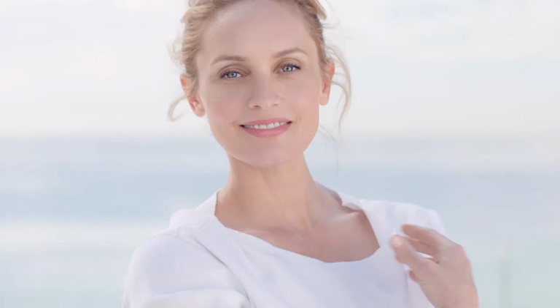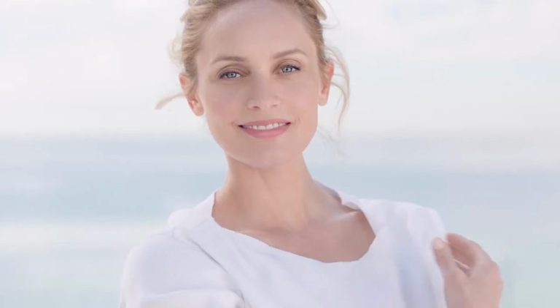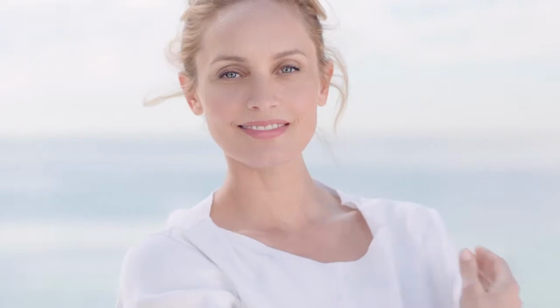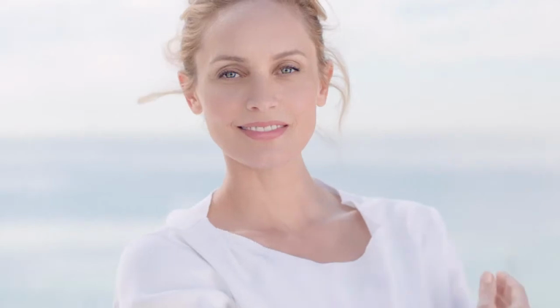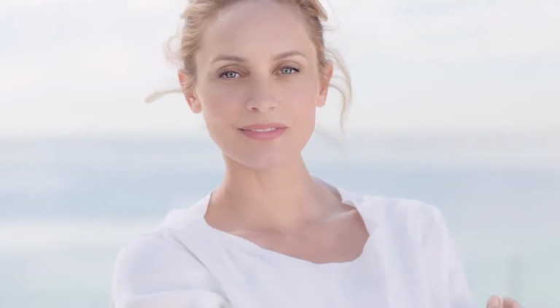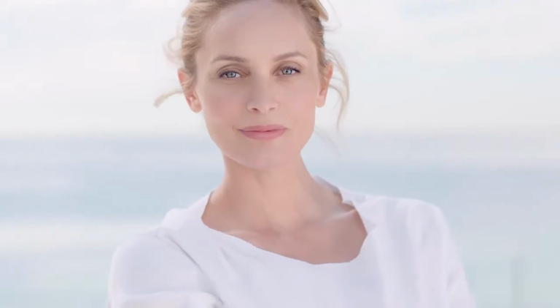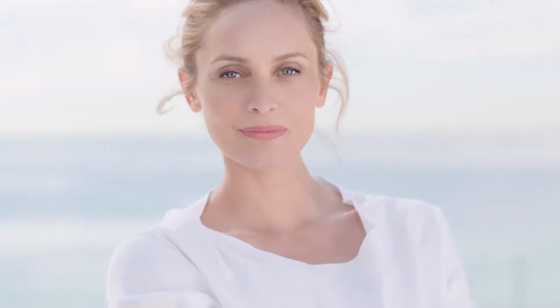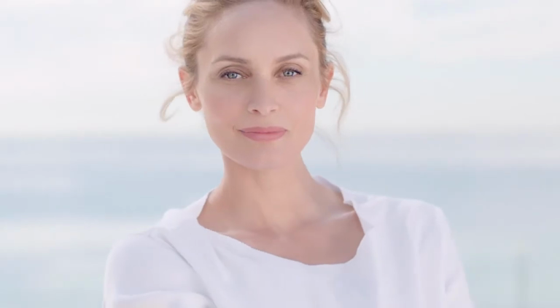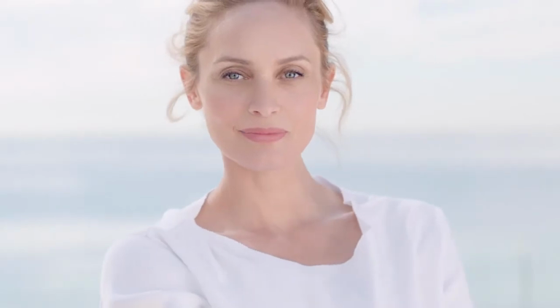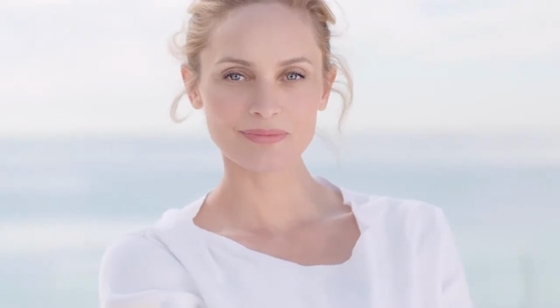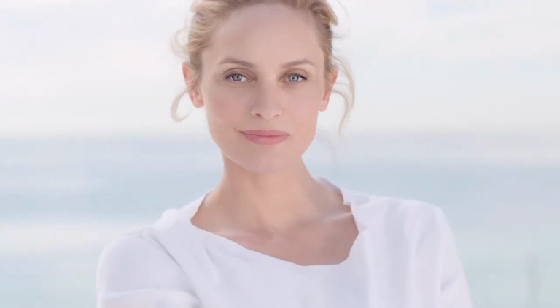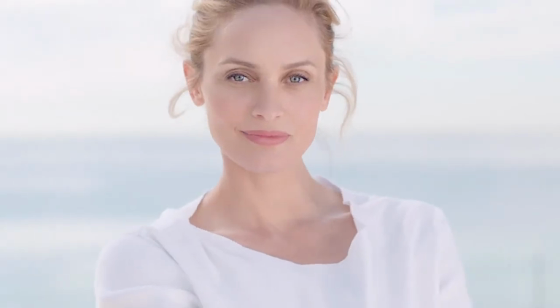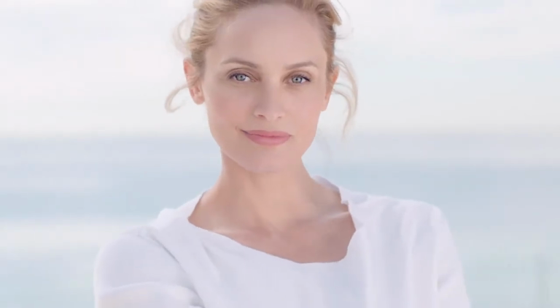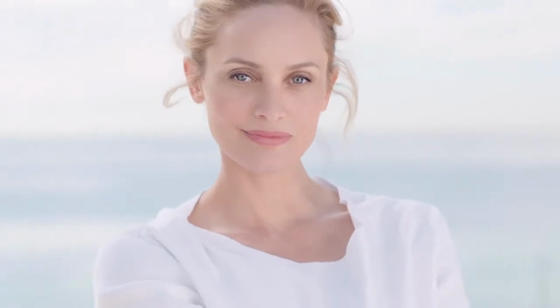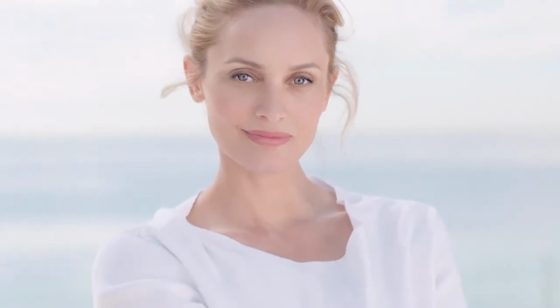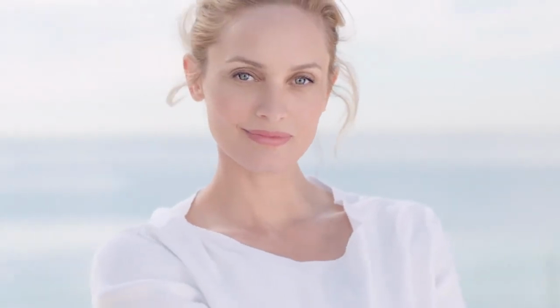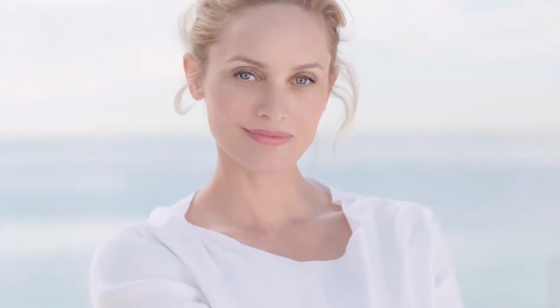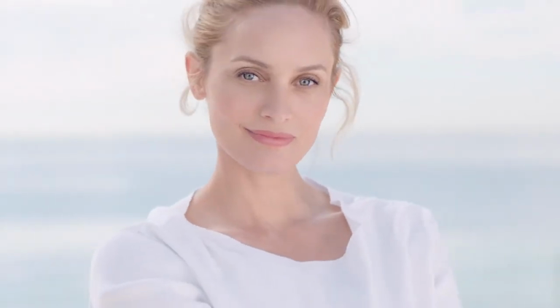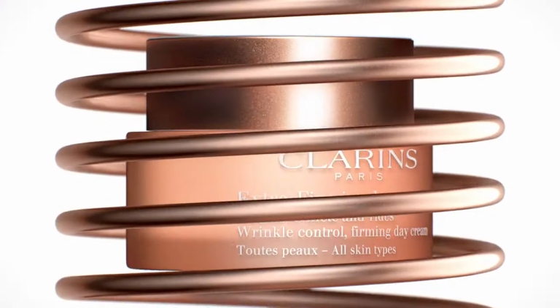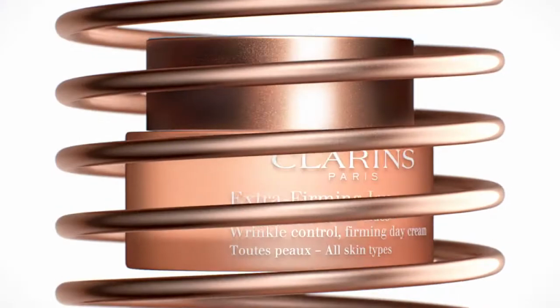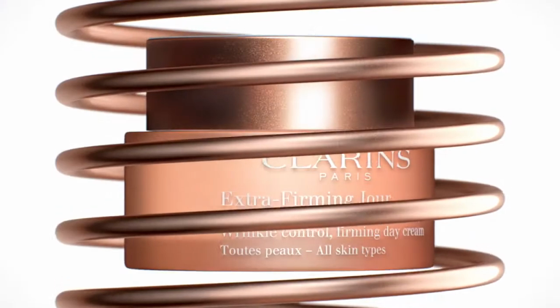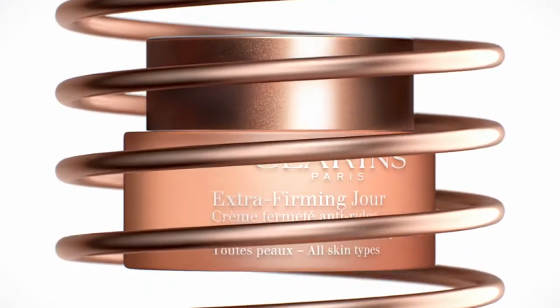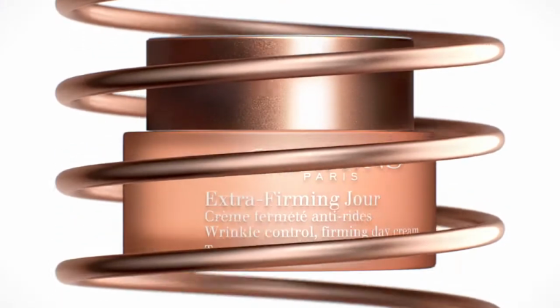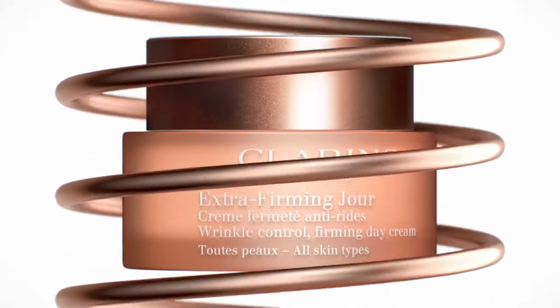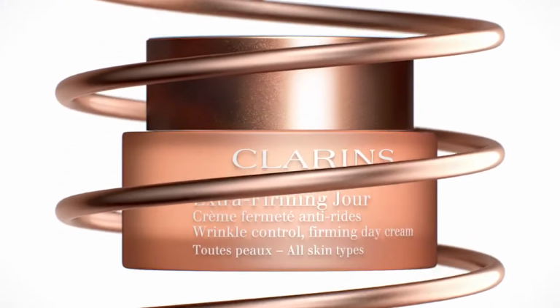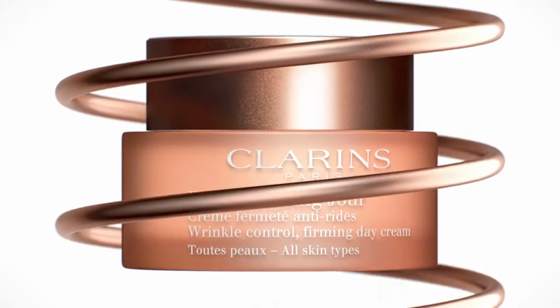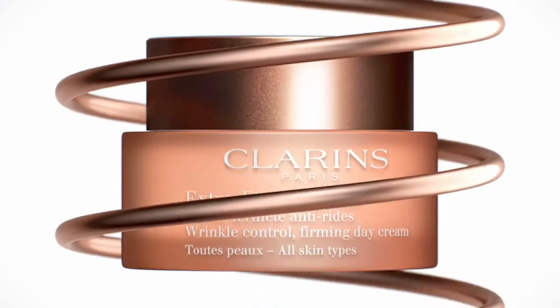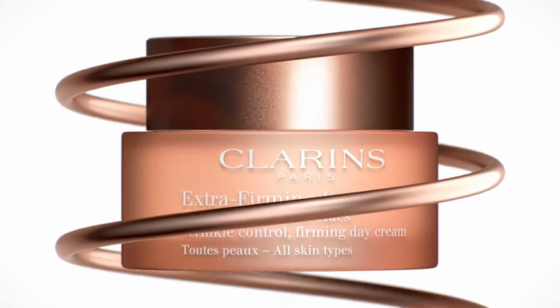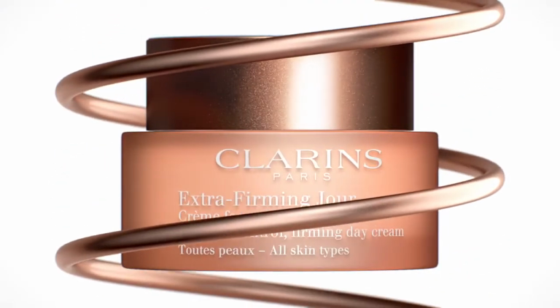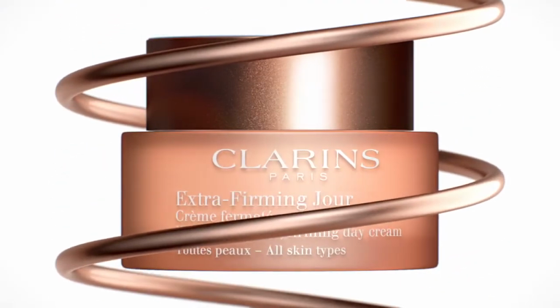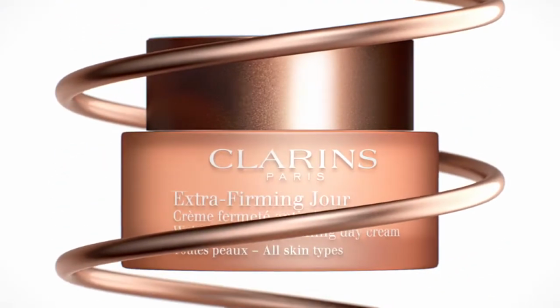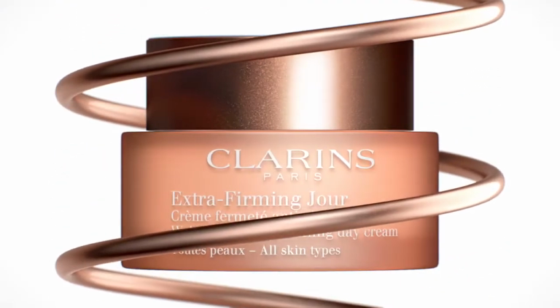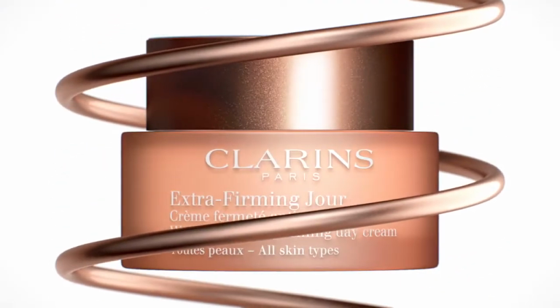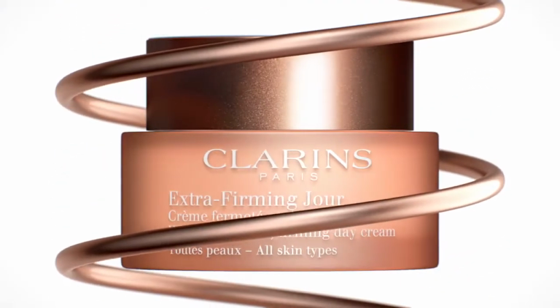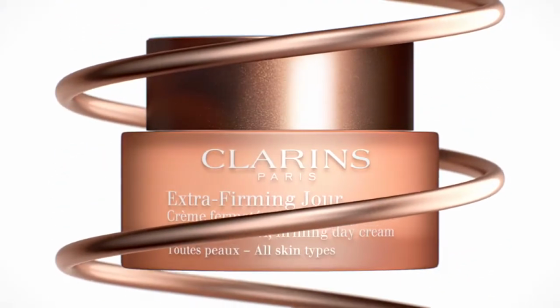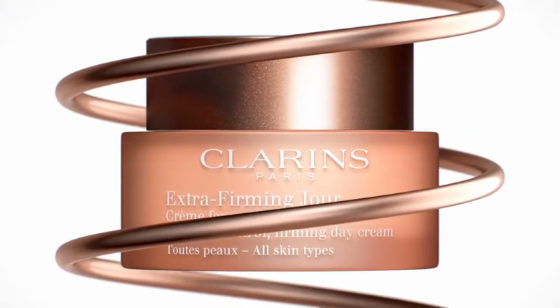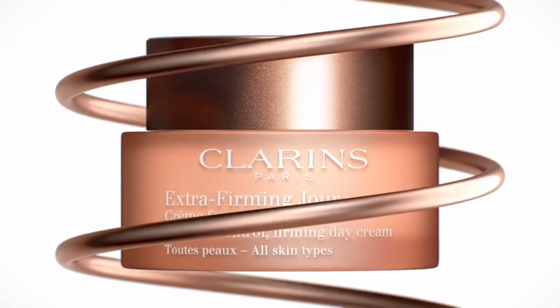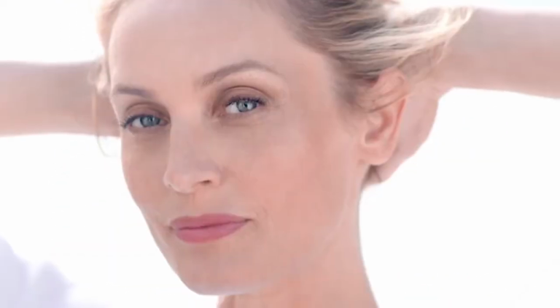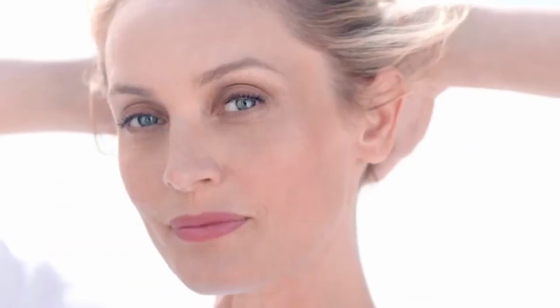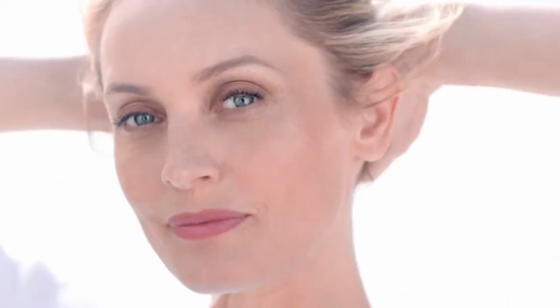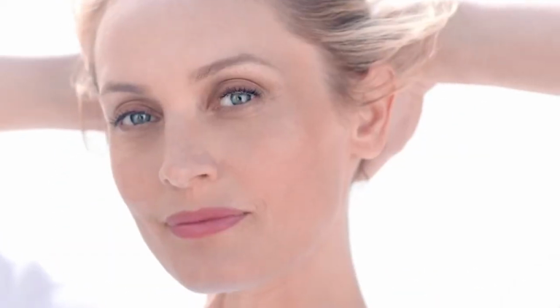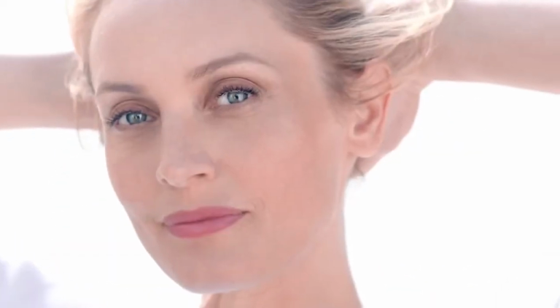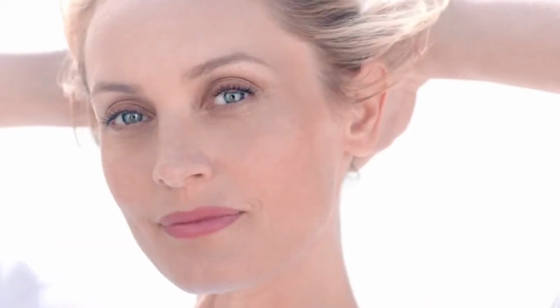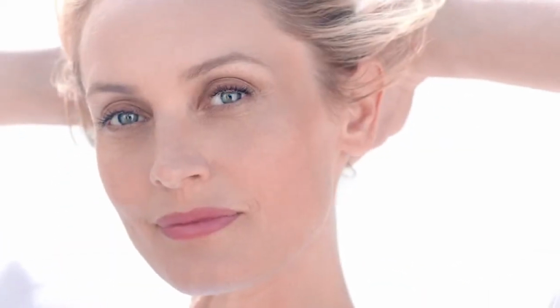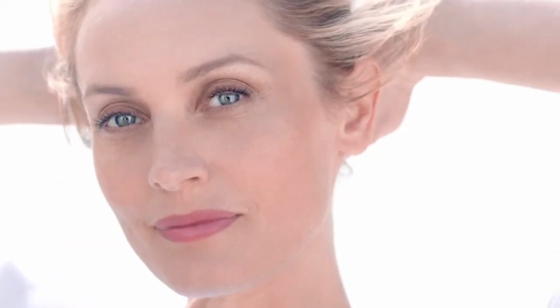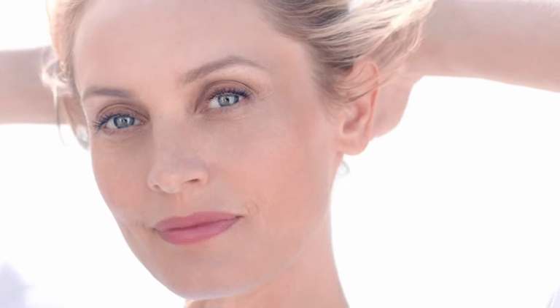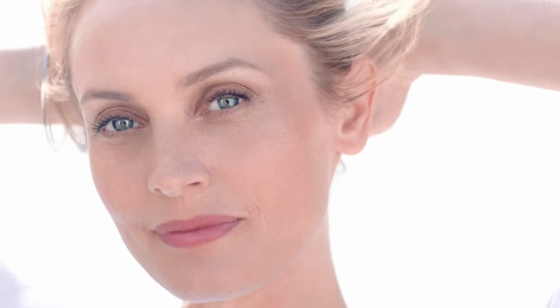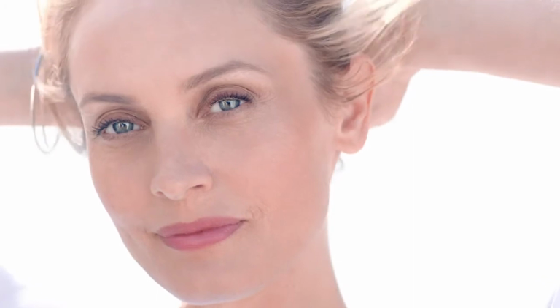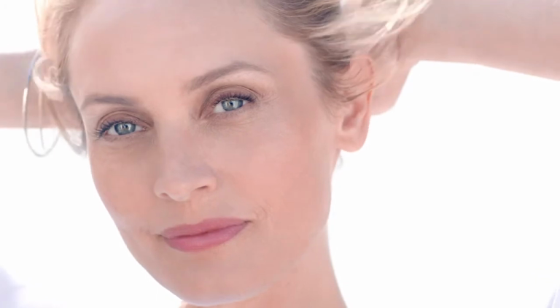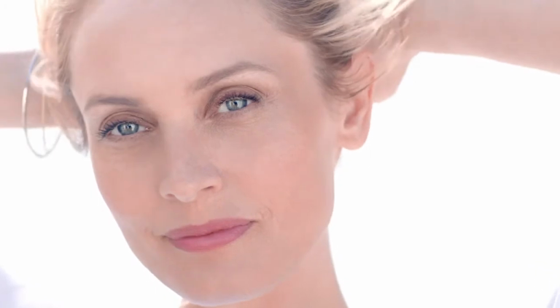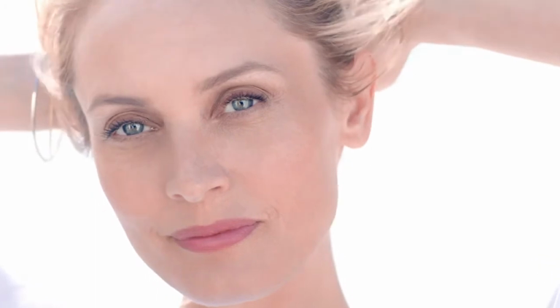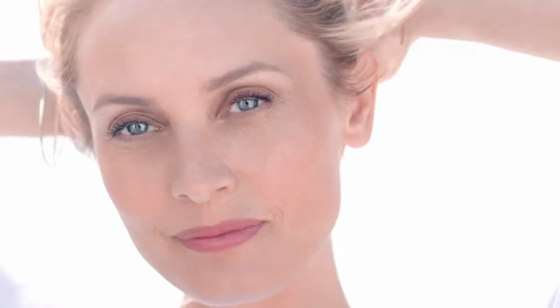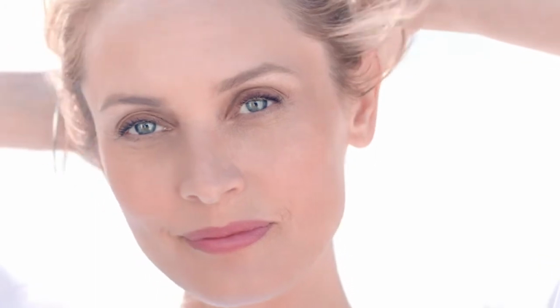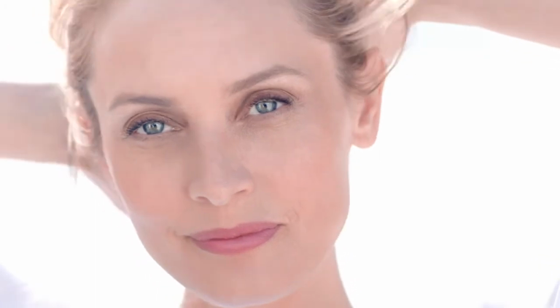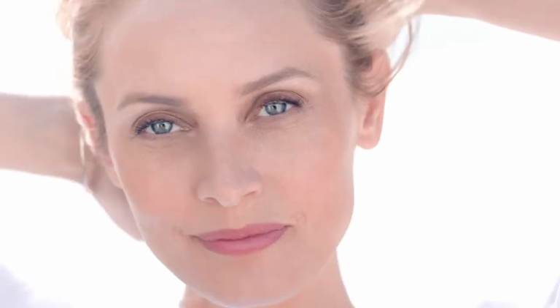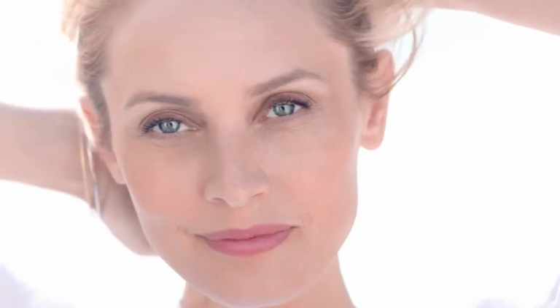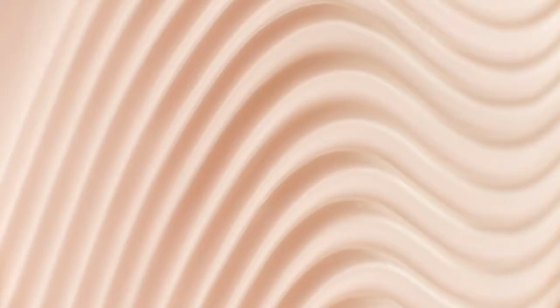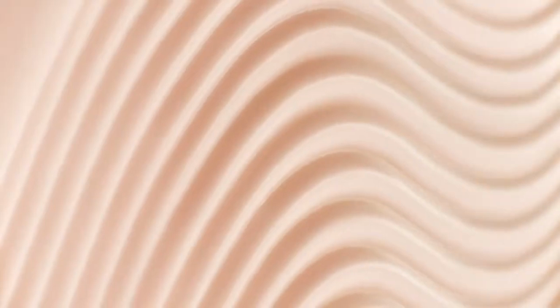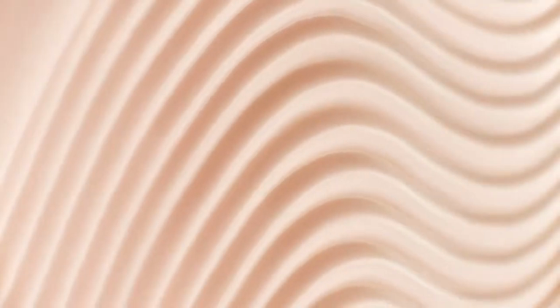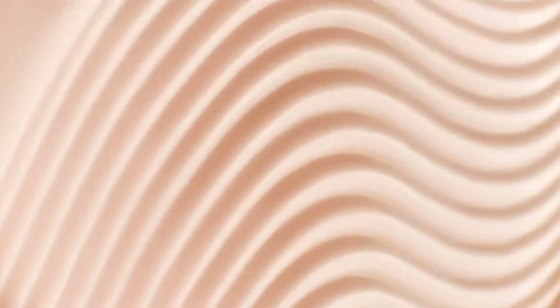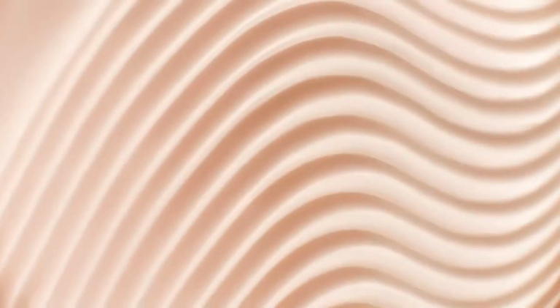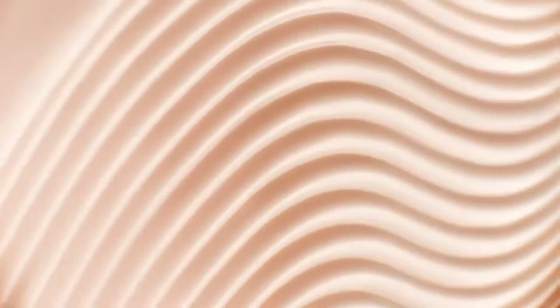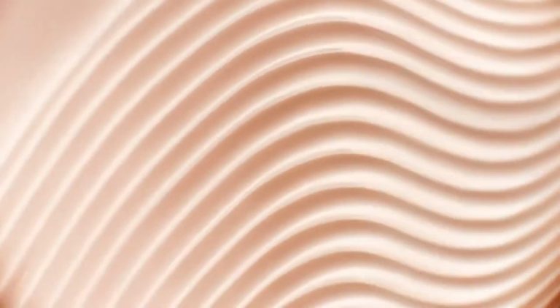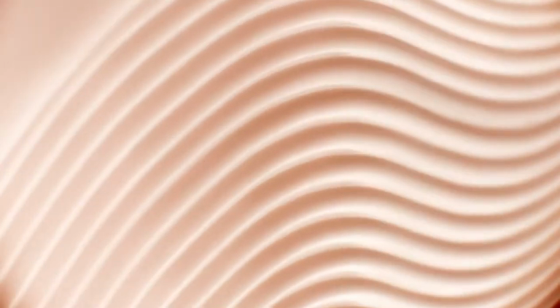At 40, put the spring back in your skin. Clarins Extra Firming — the promise of firm, smooth, perfectly elastic skin.